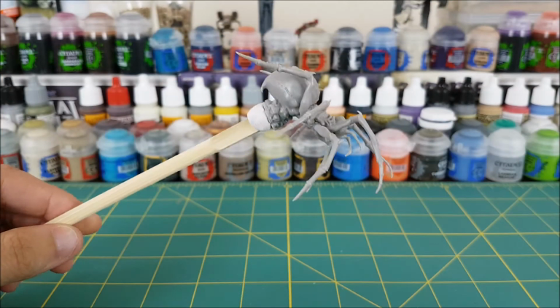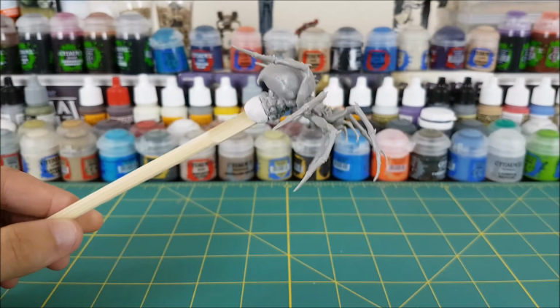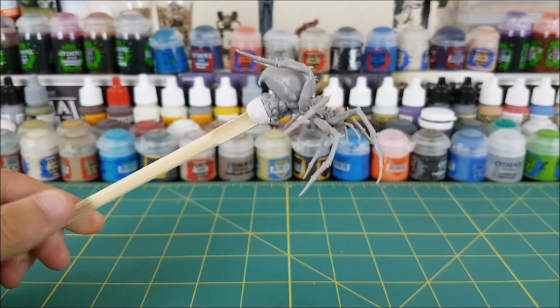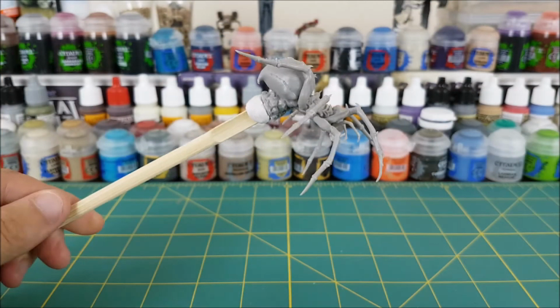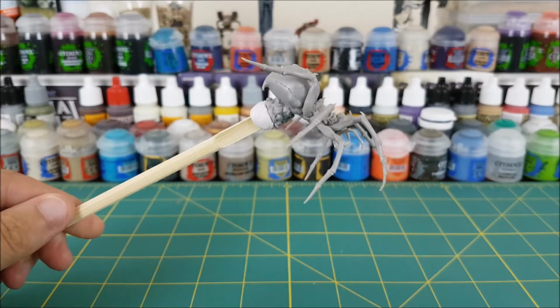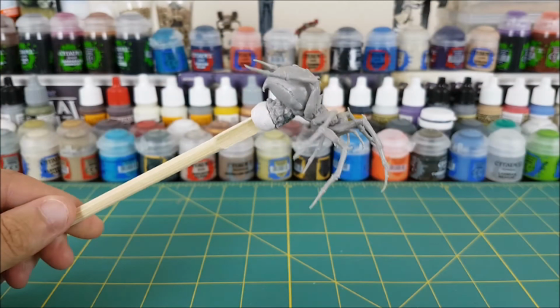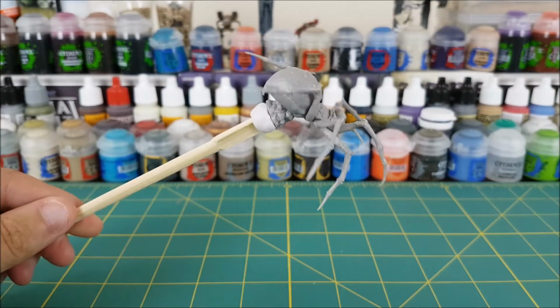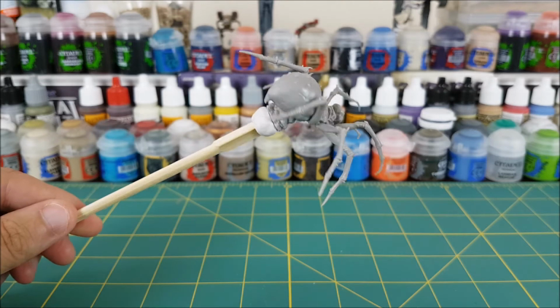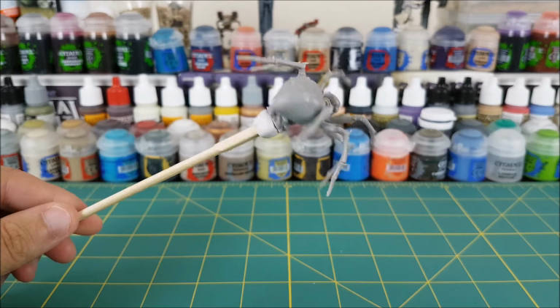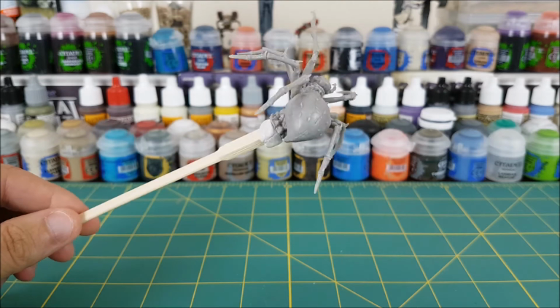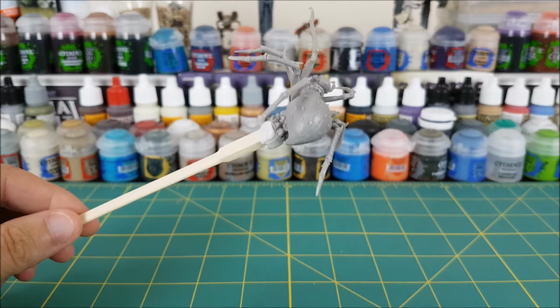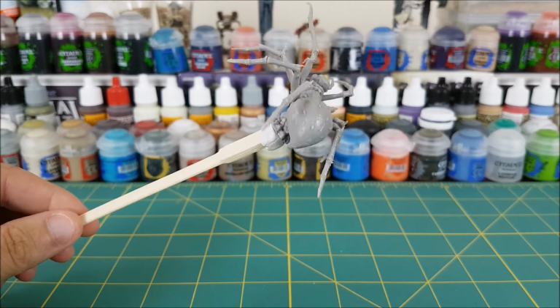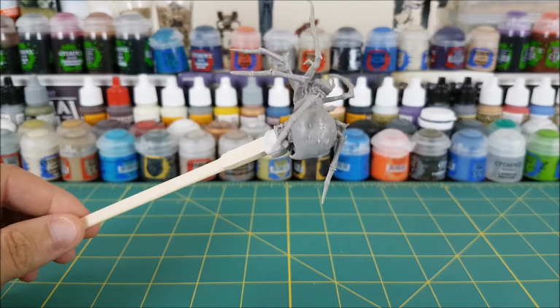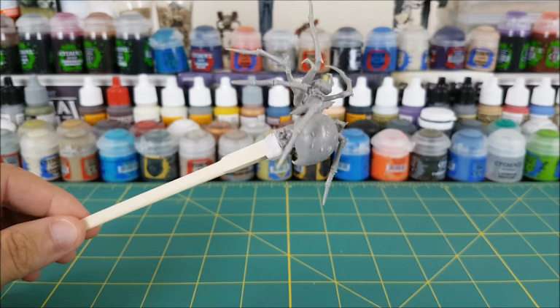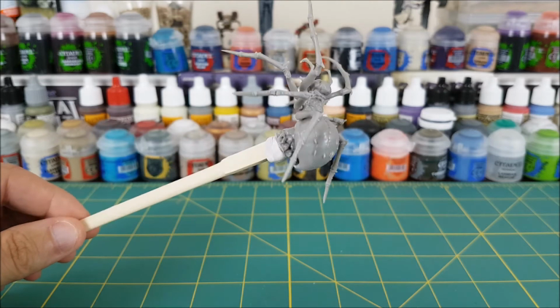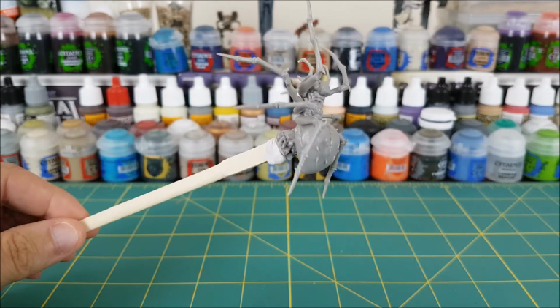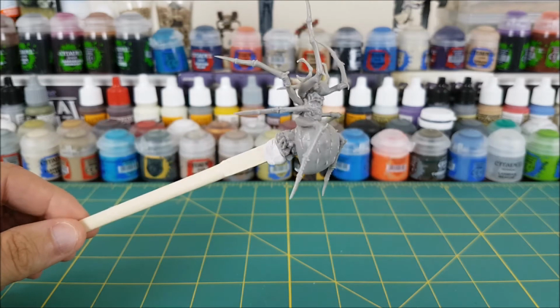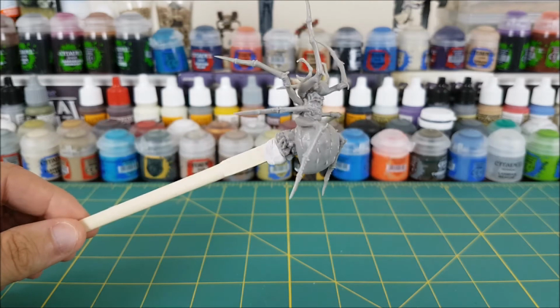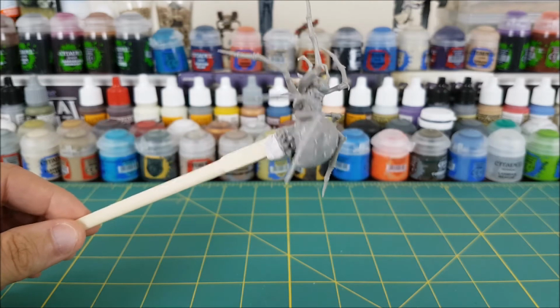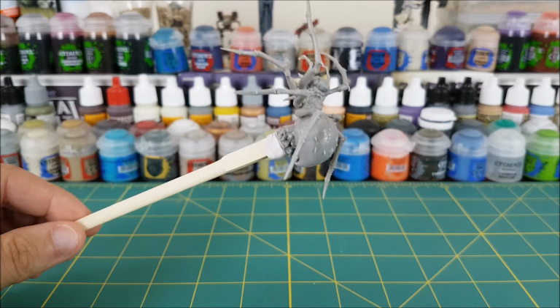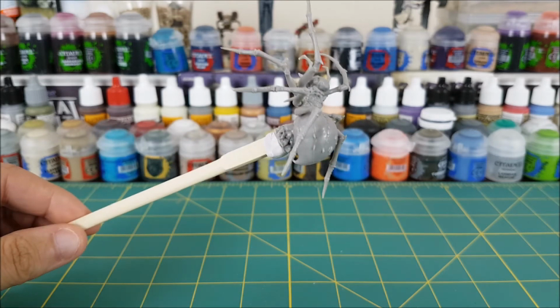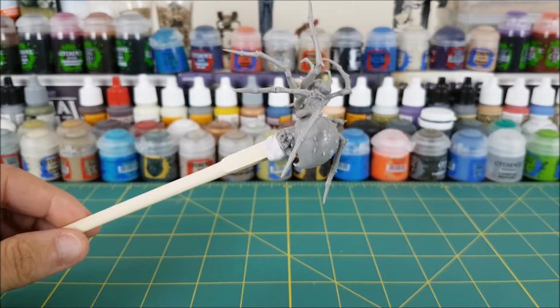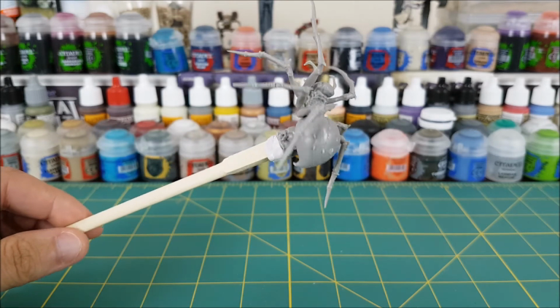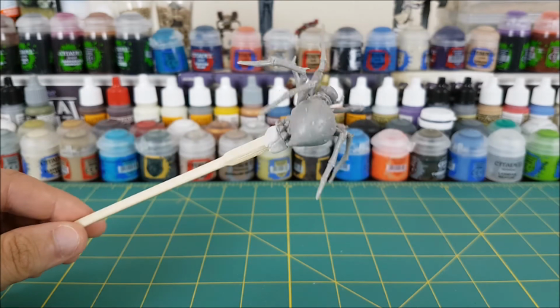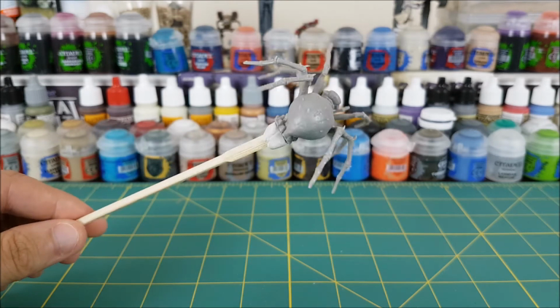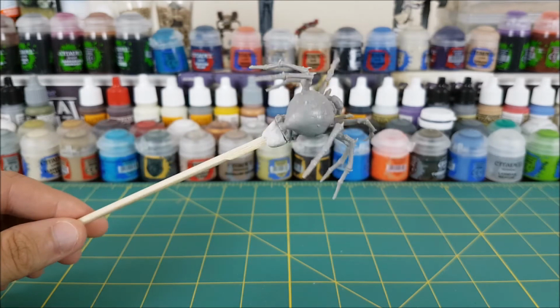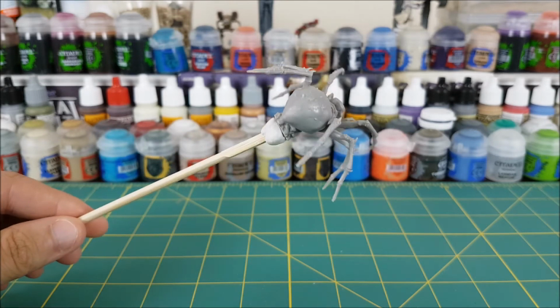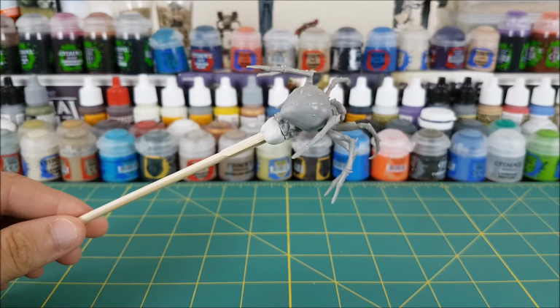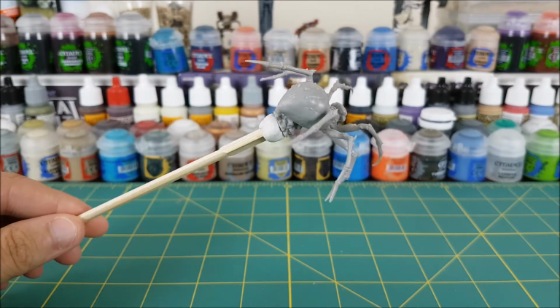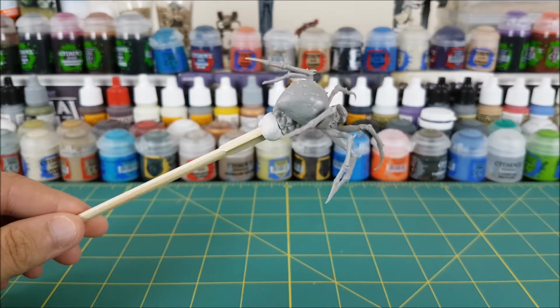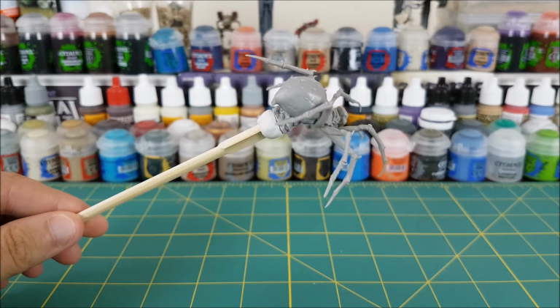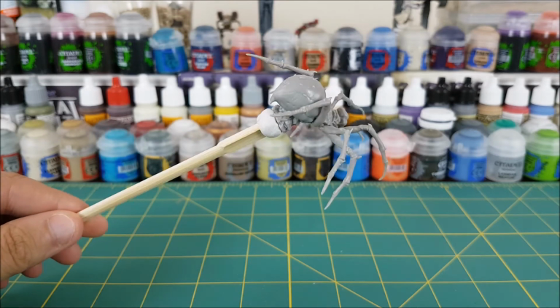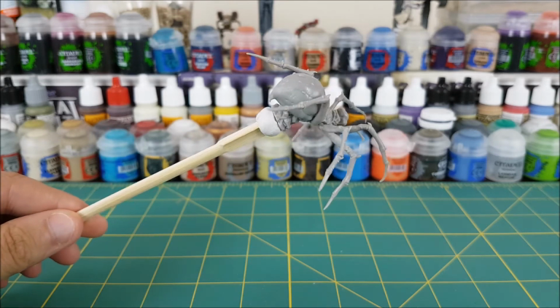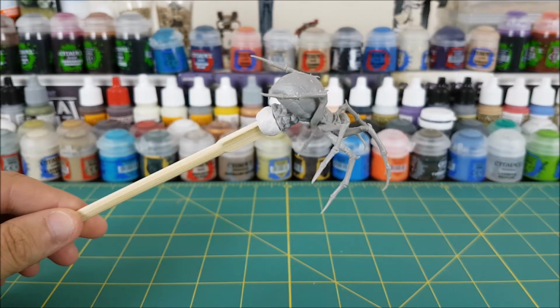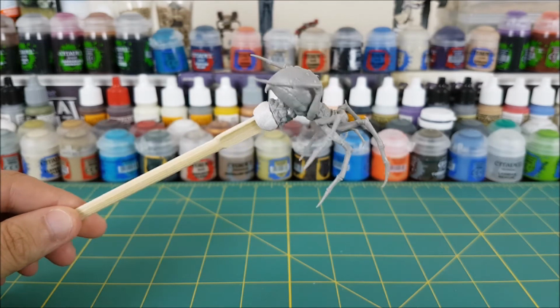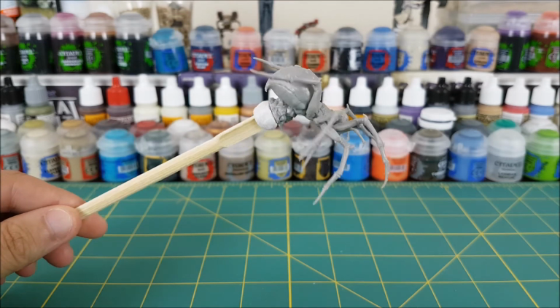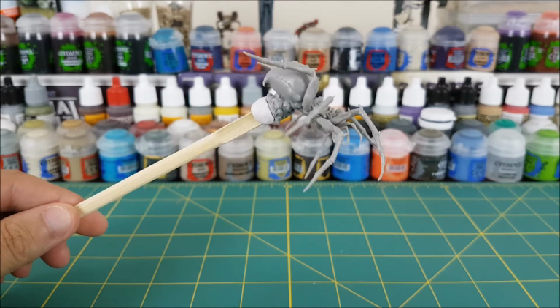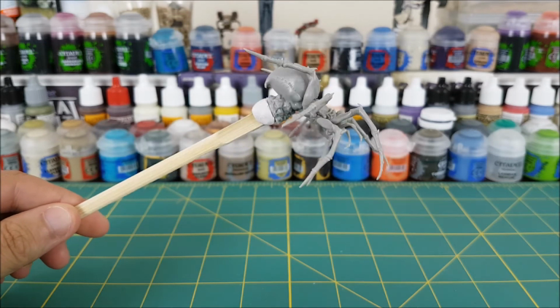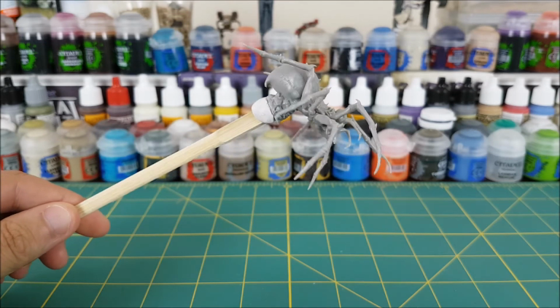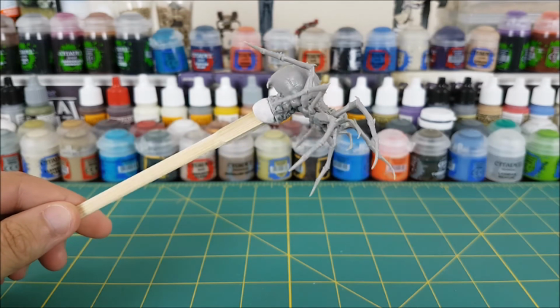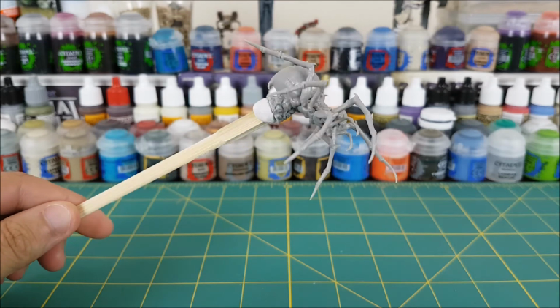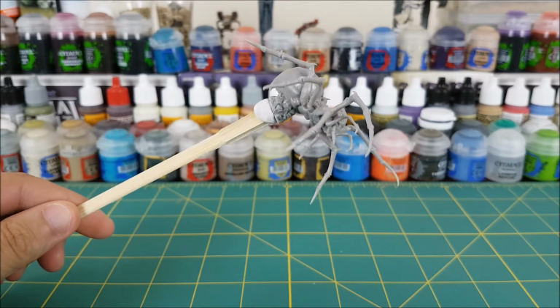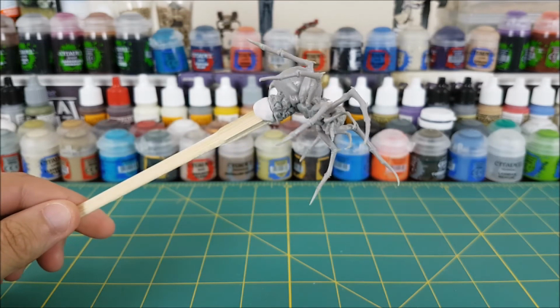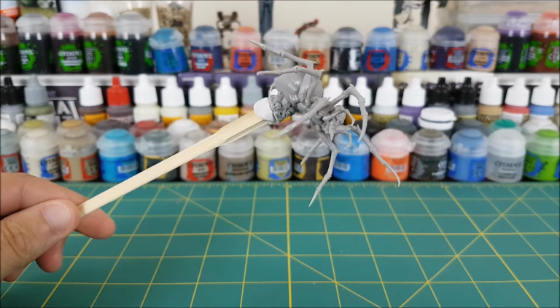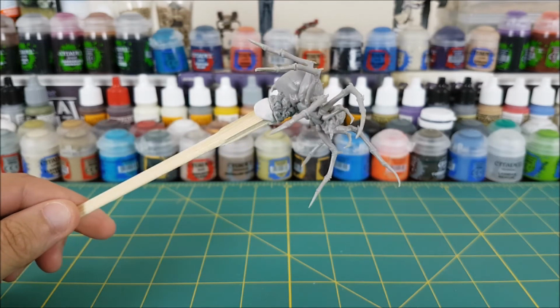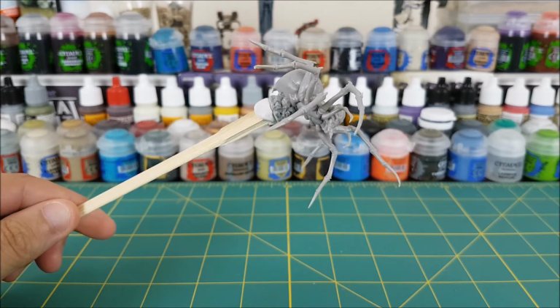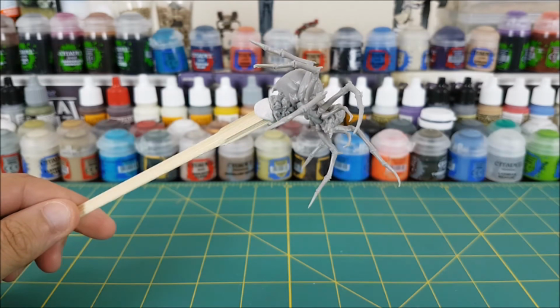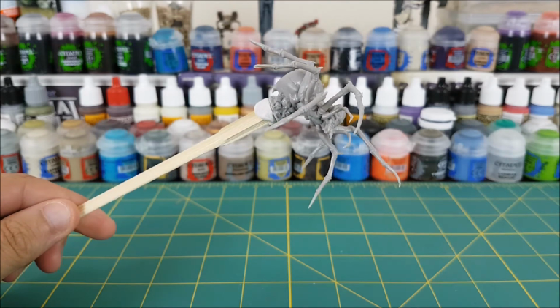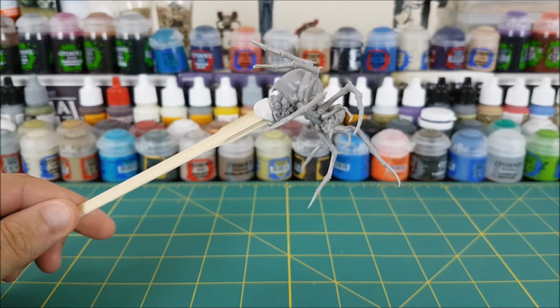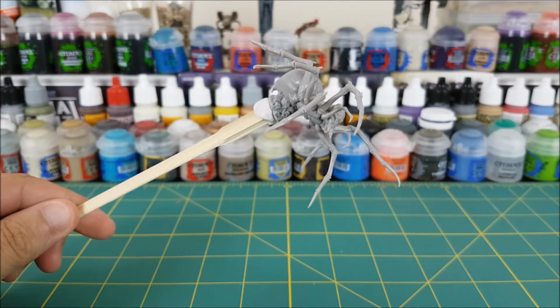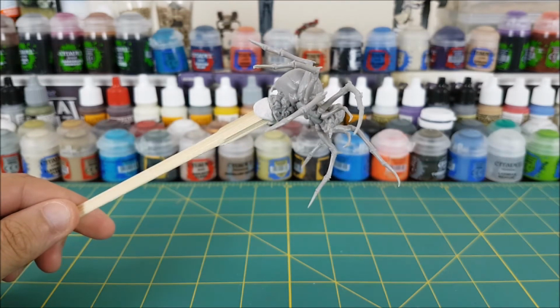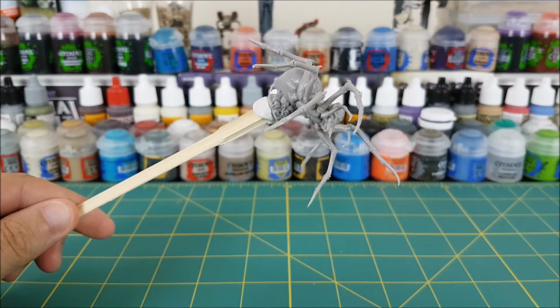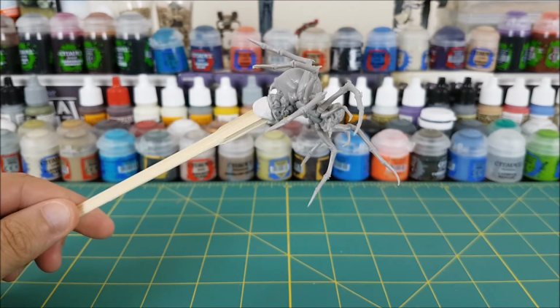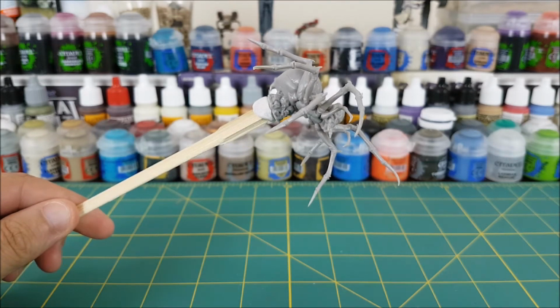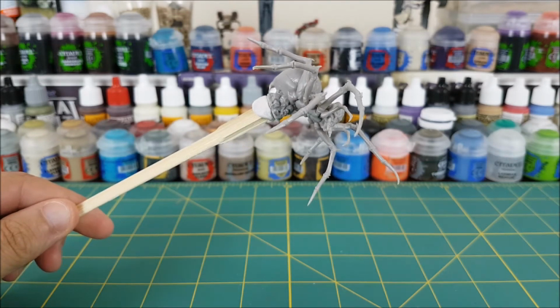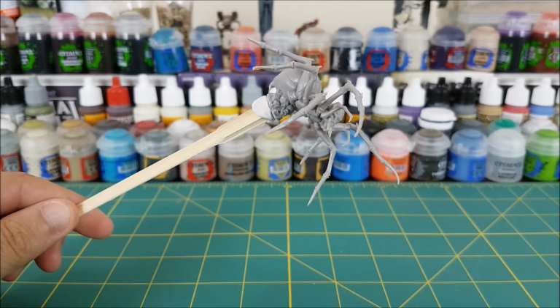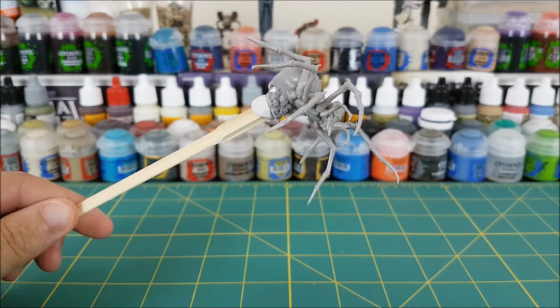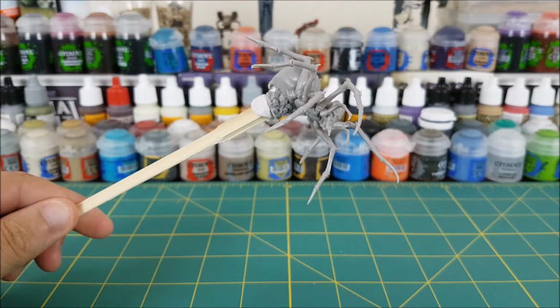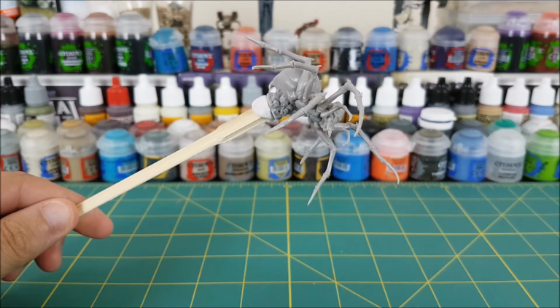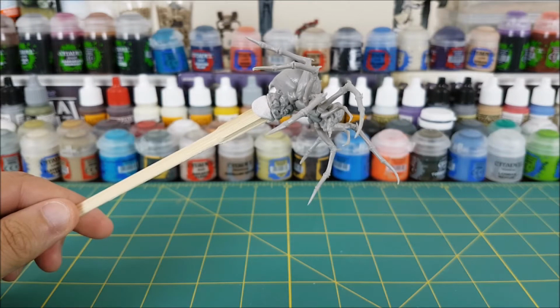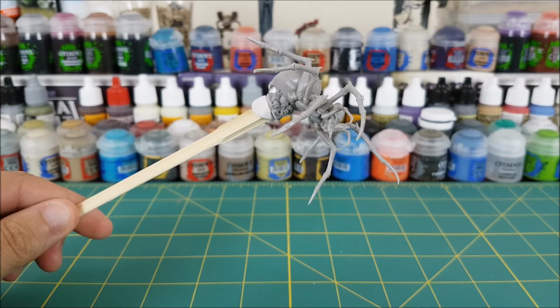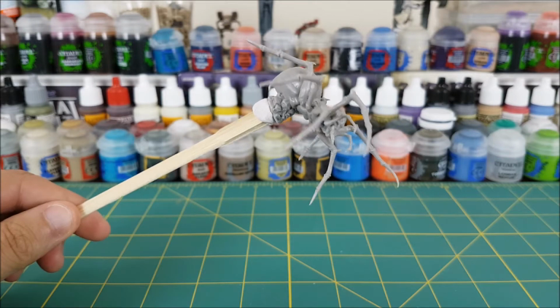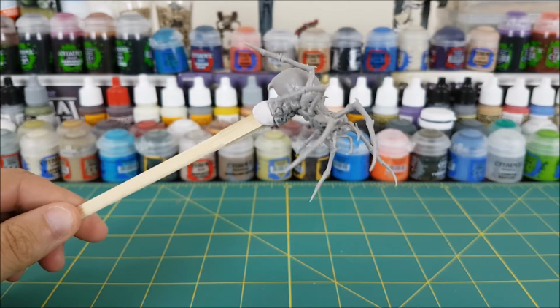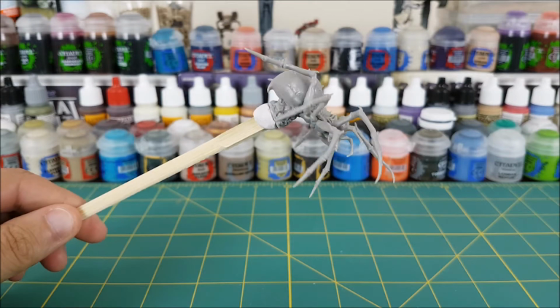Next I'm attaching the spider to the end of a stick, in this case a chopstick. It's held there with some white tack so I can easily prime it from every angle.